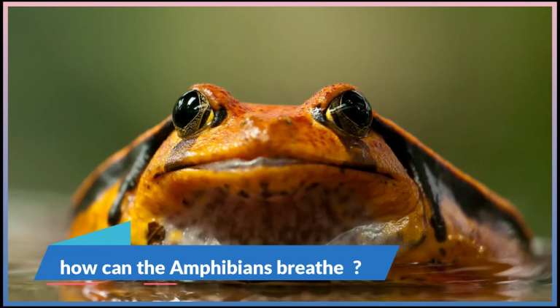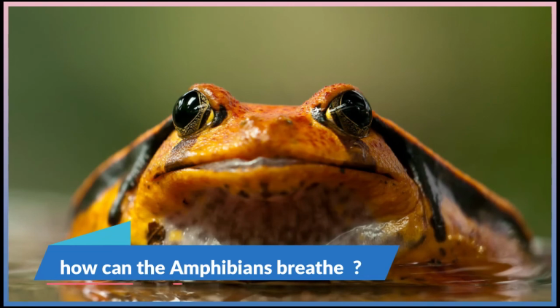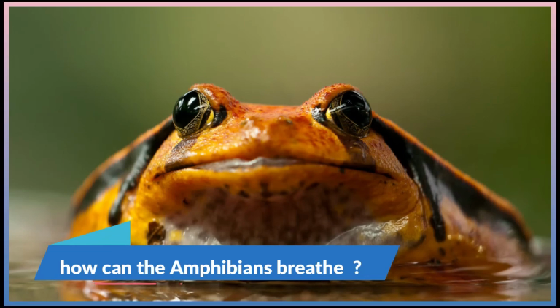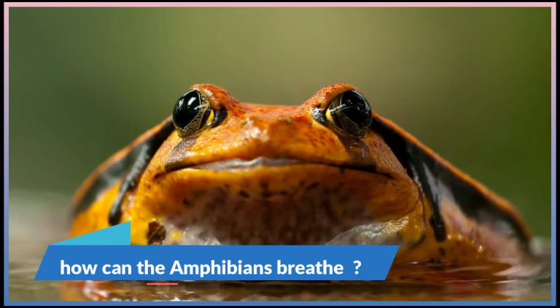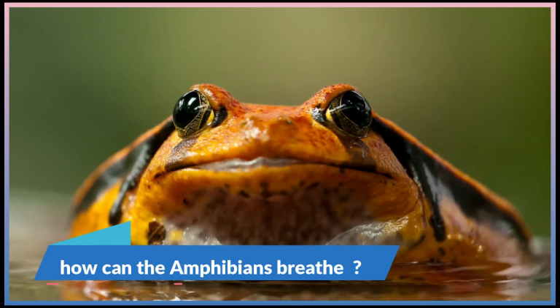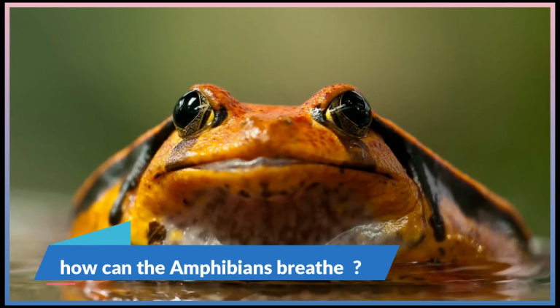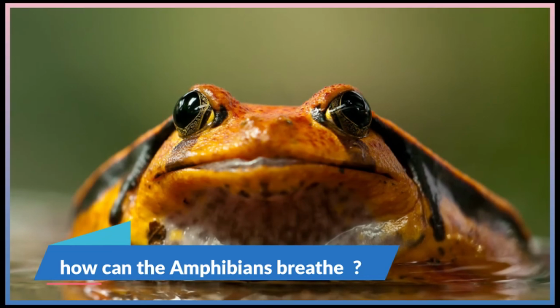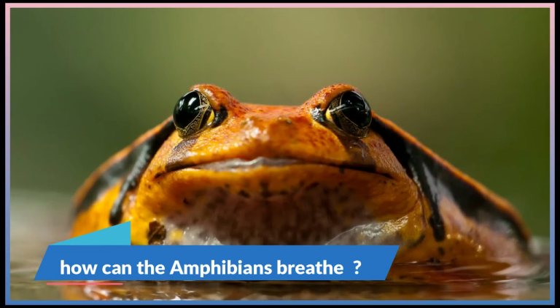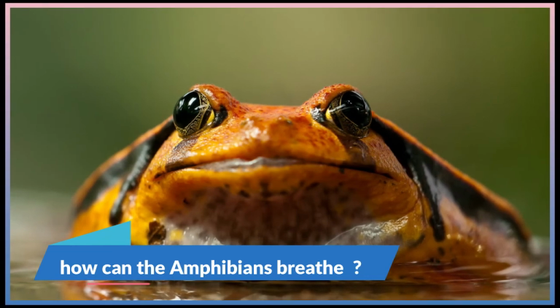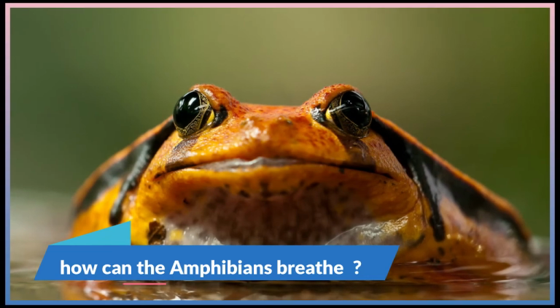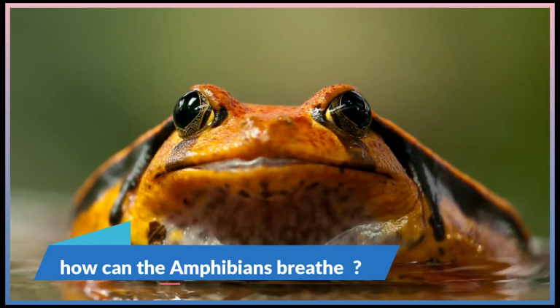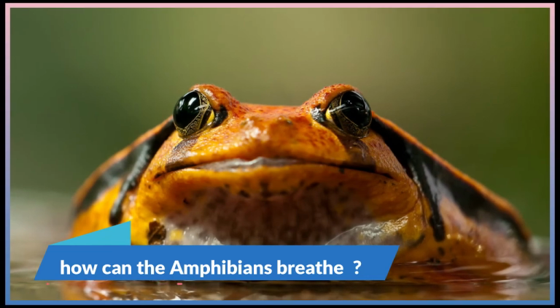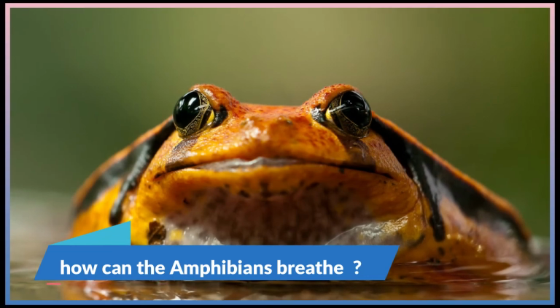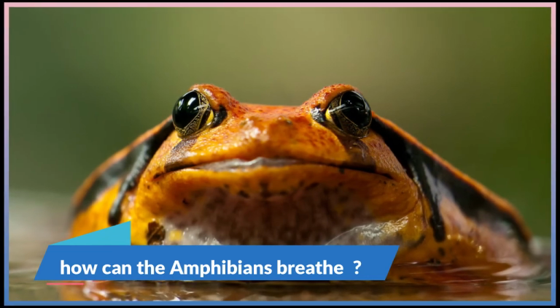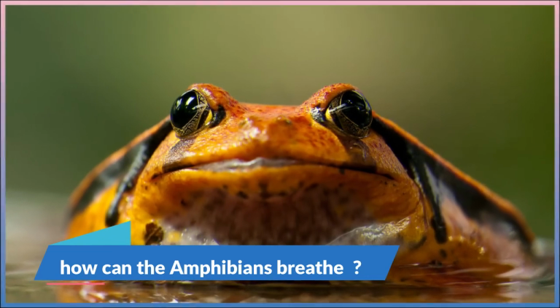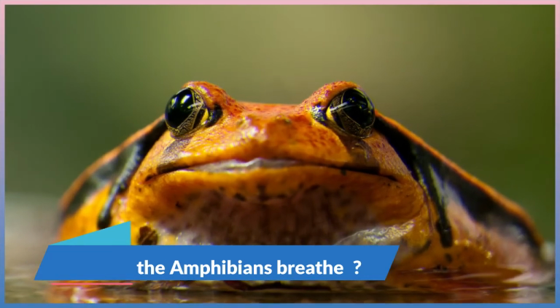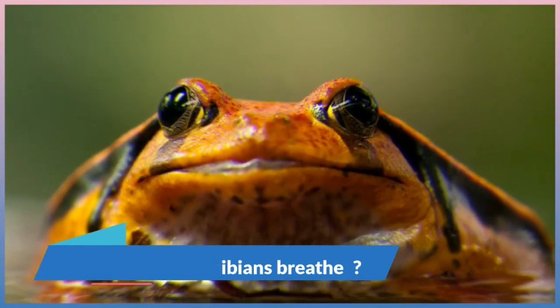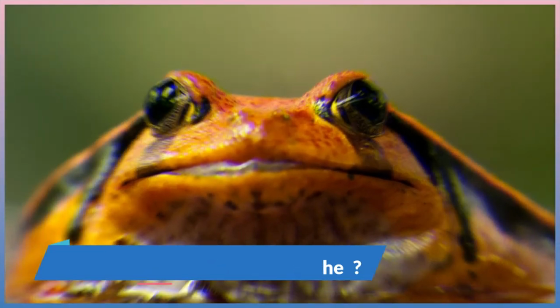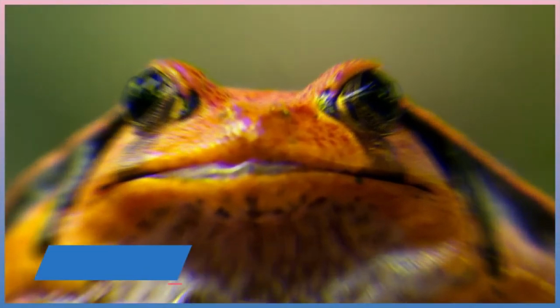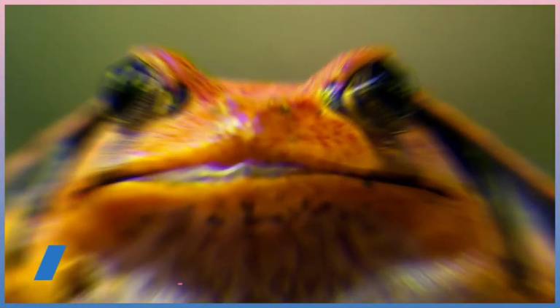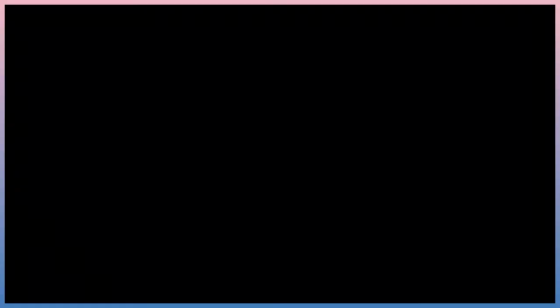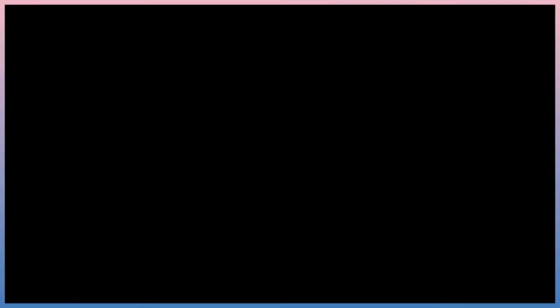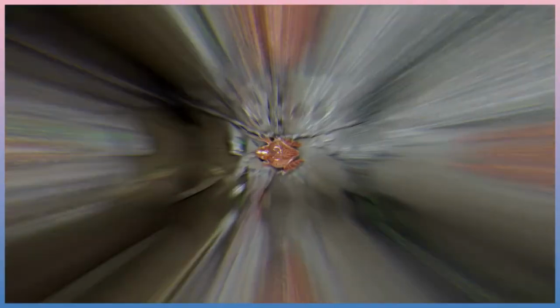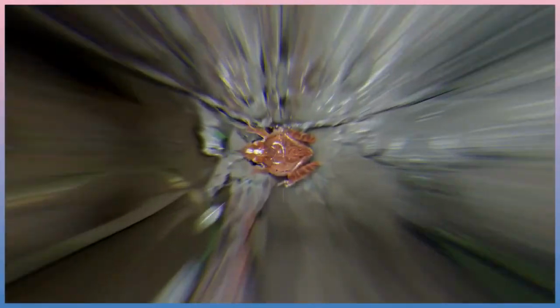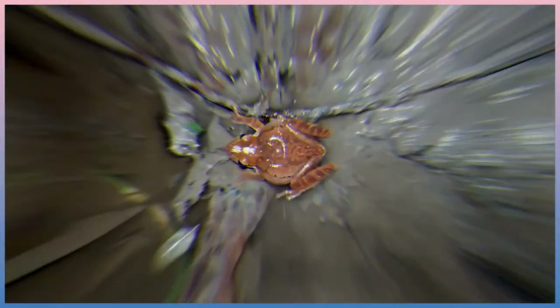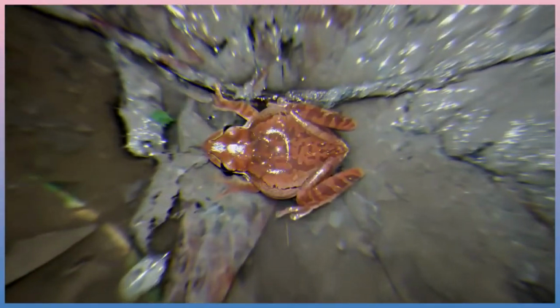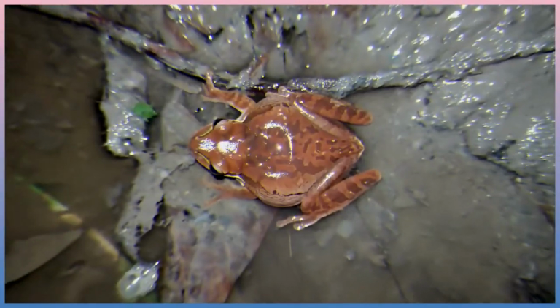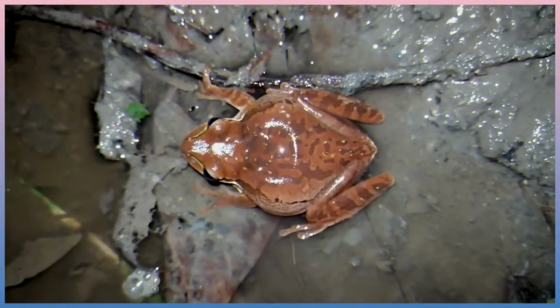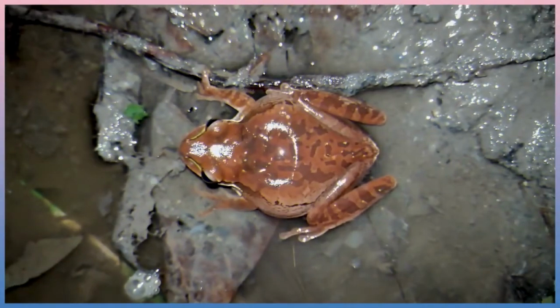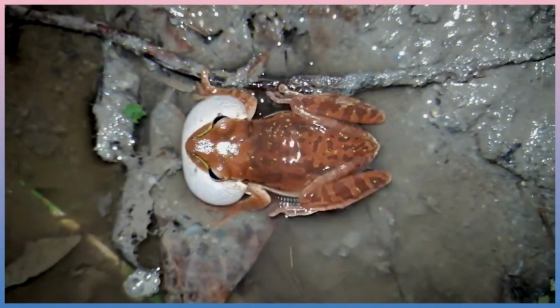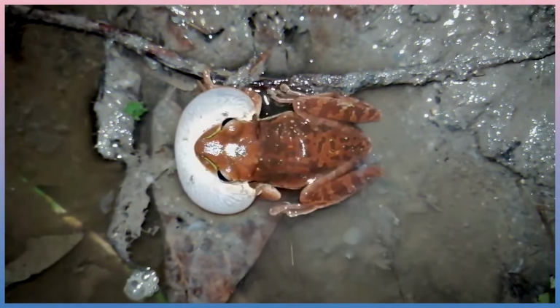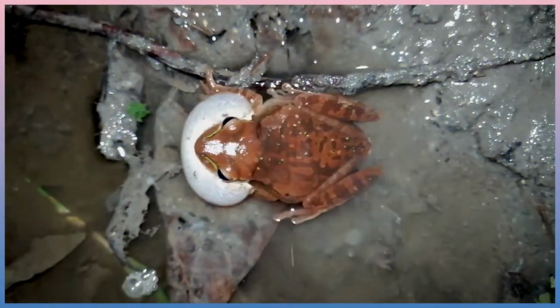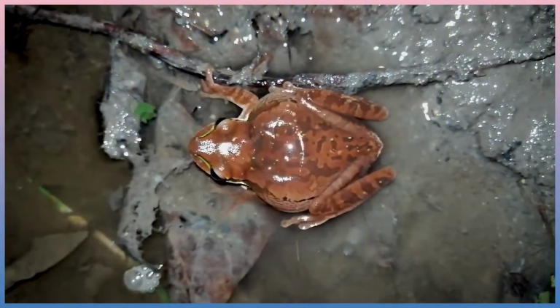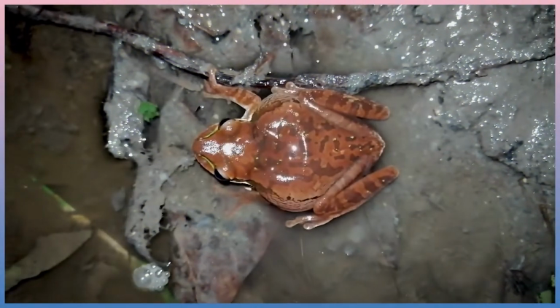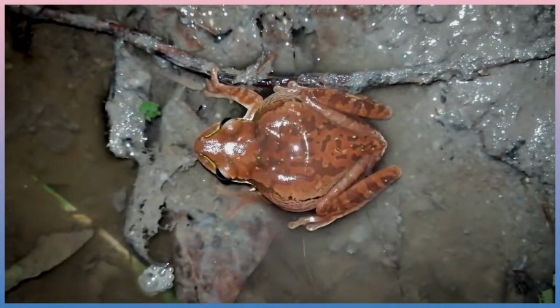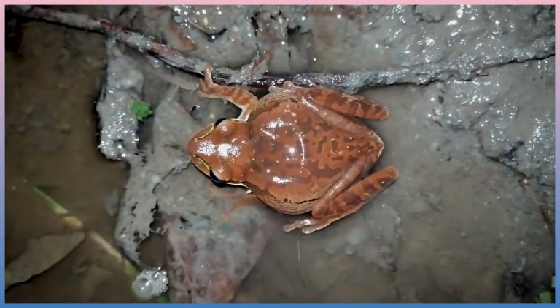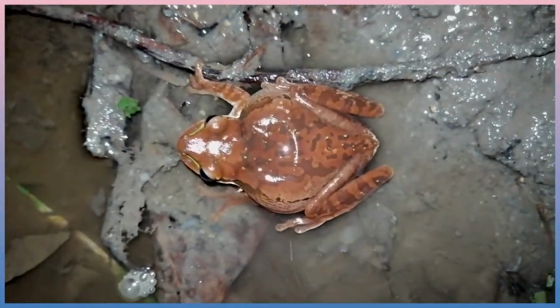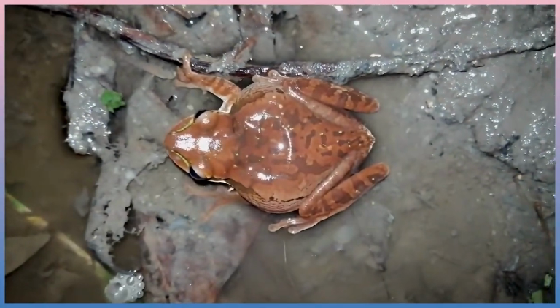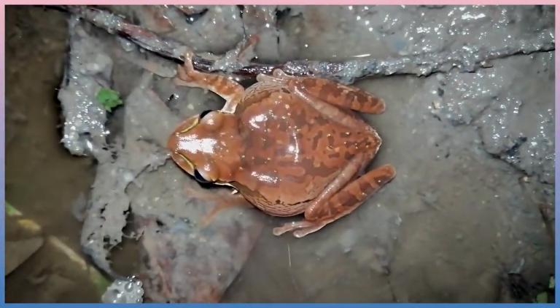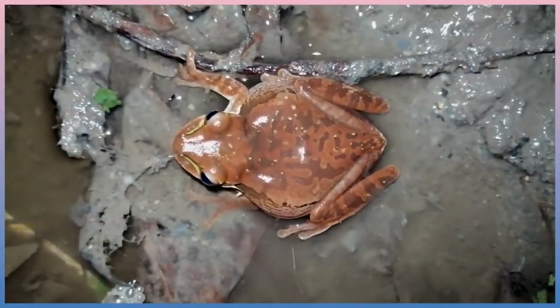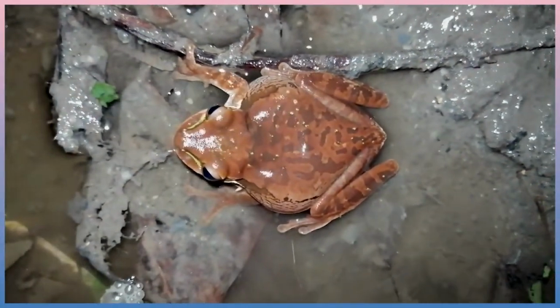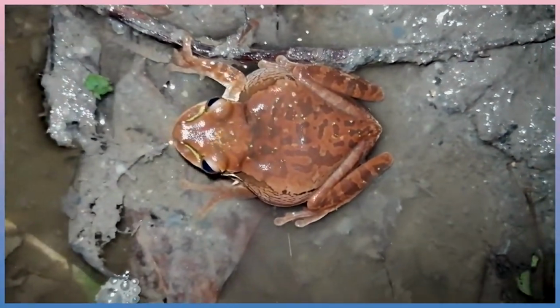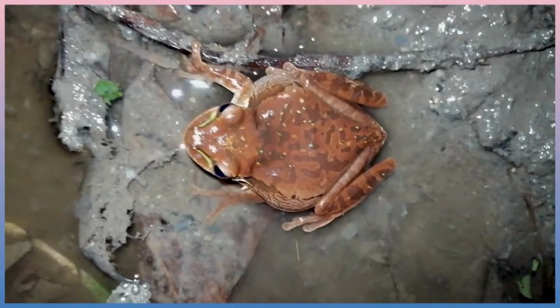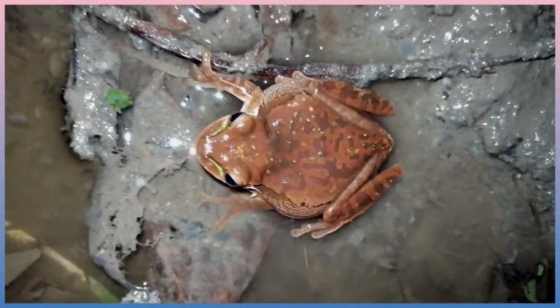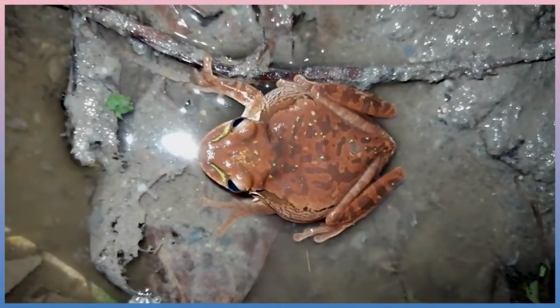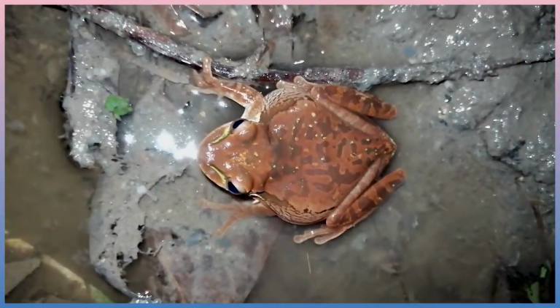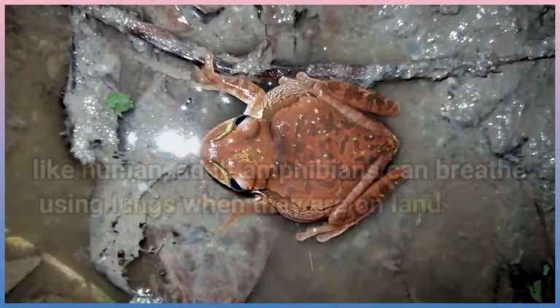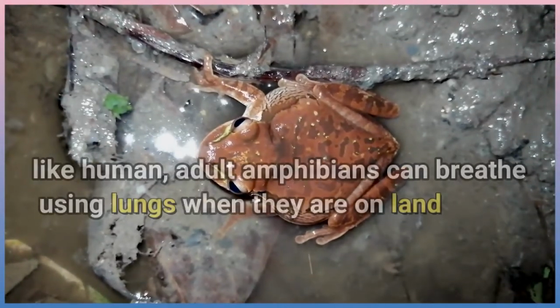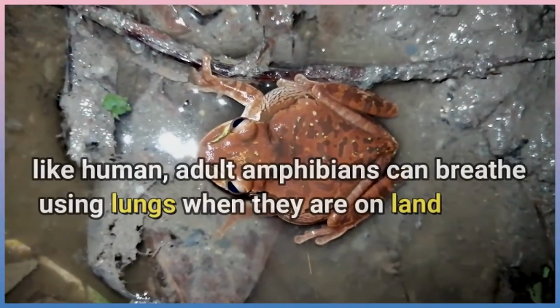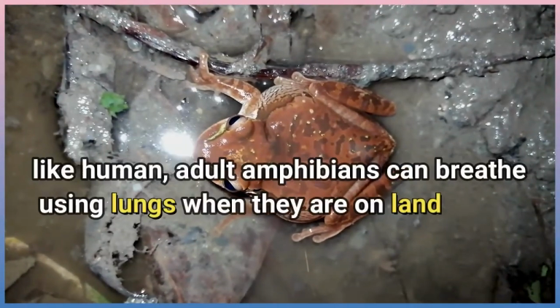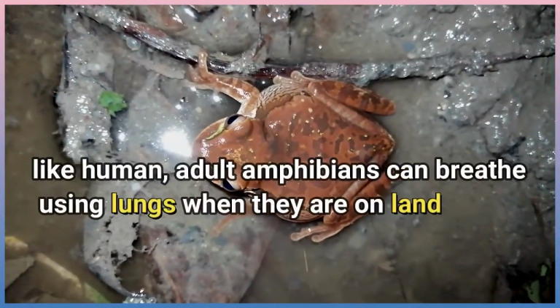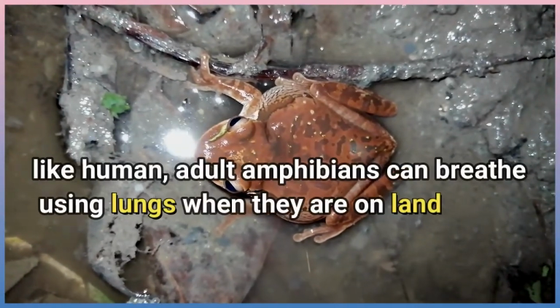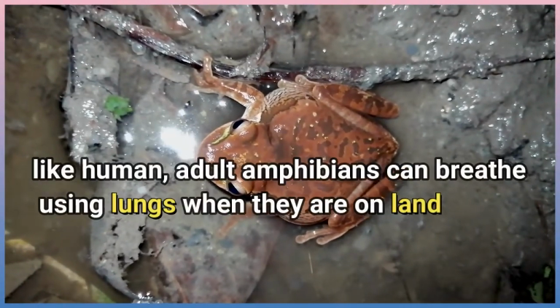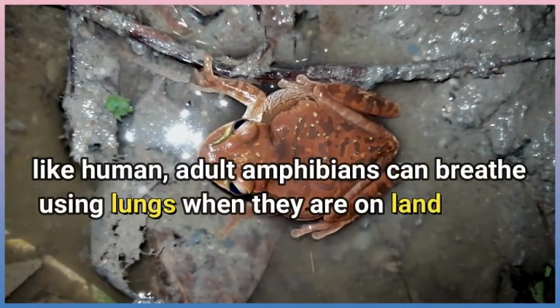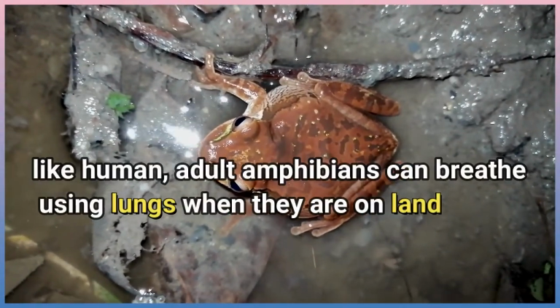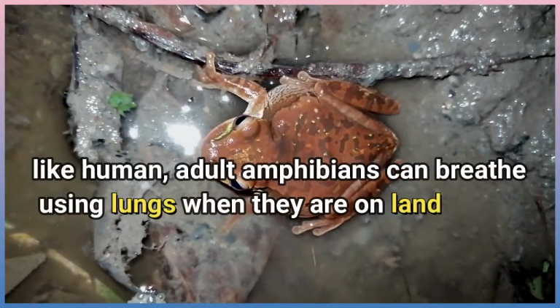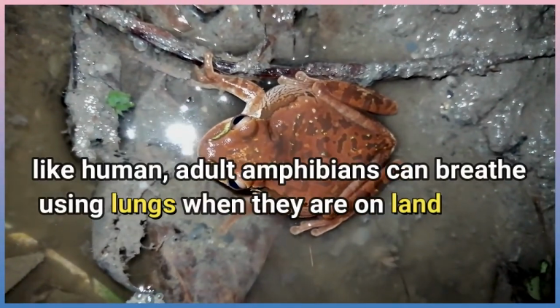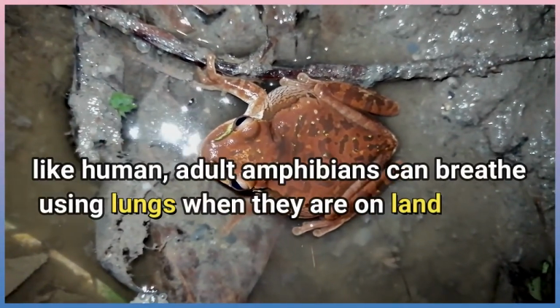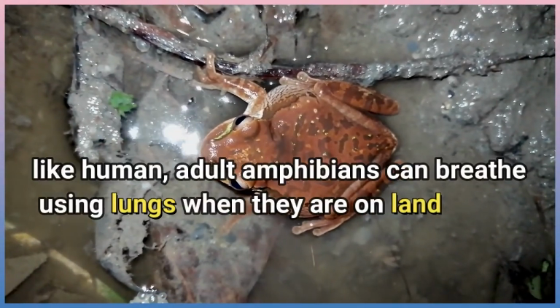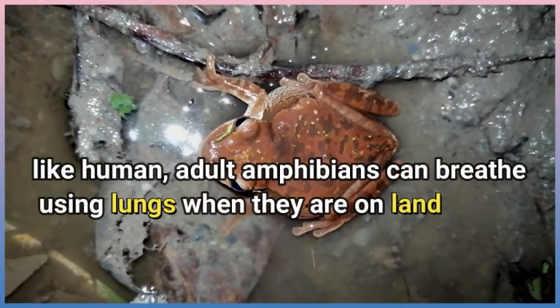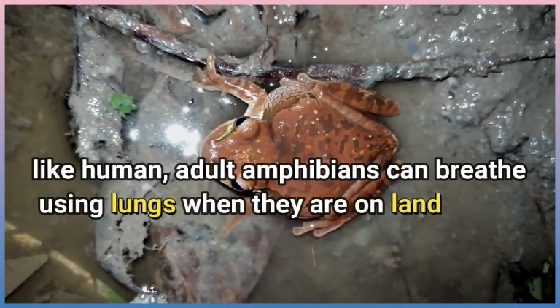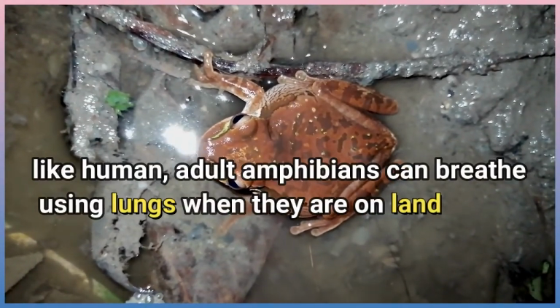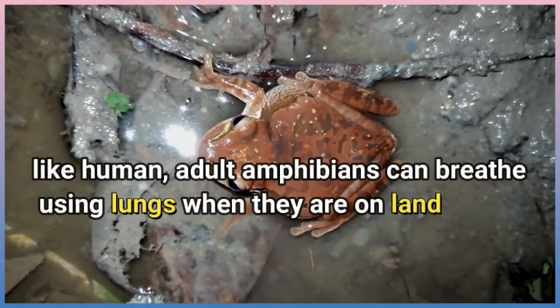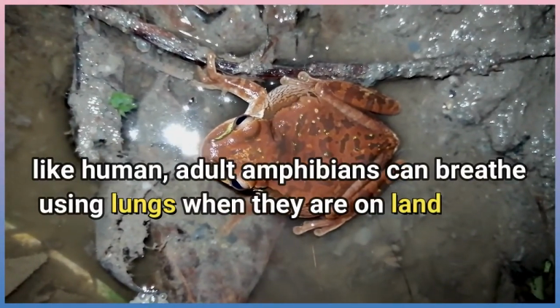How can amphibians breathe? Like humans, adult amphibians can breathe using lungs when they are on land.